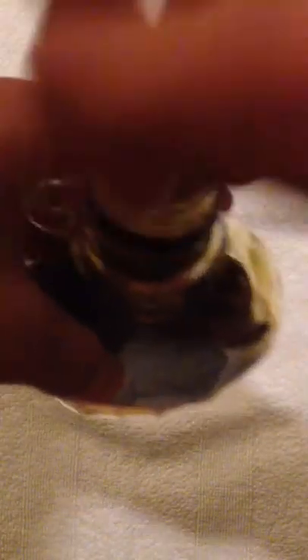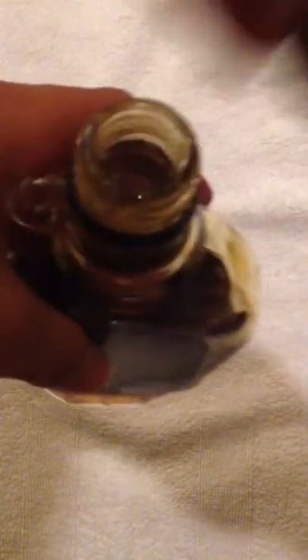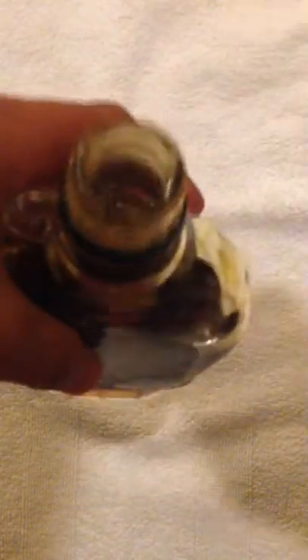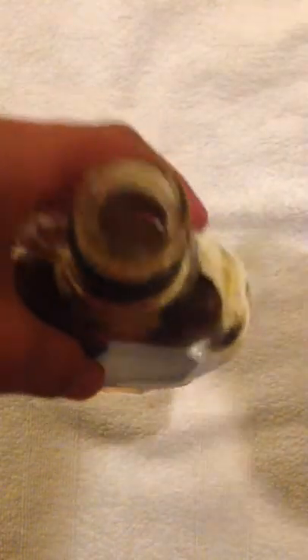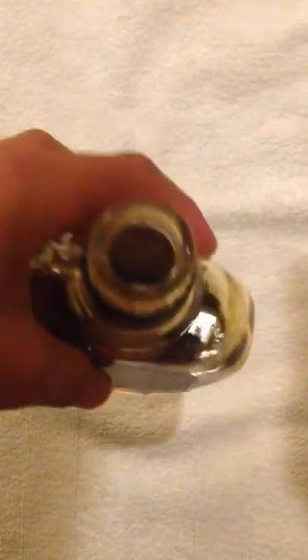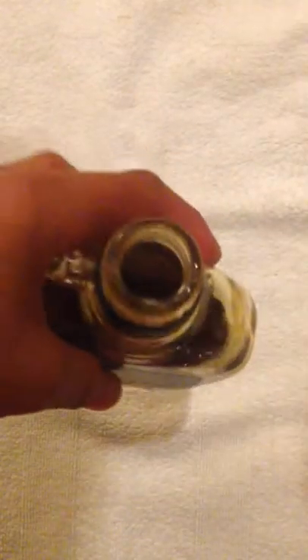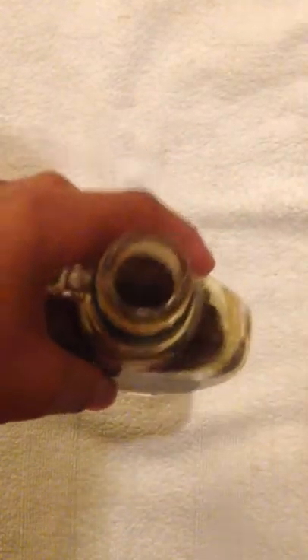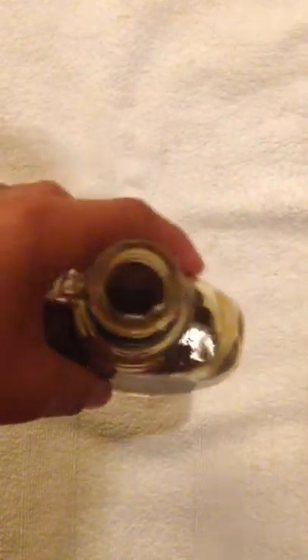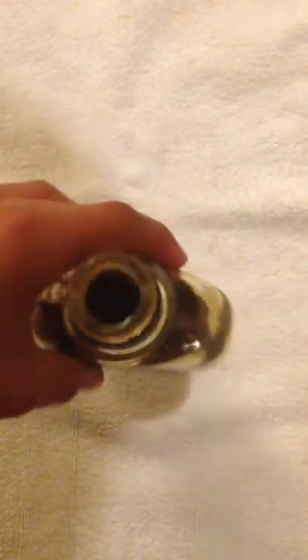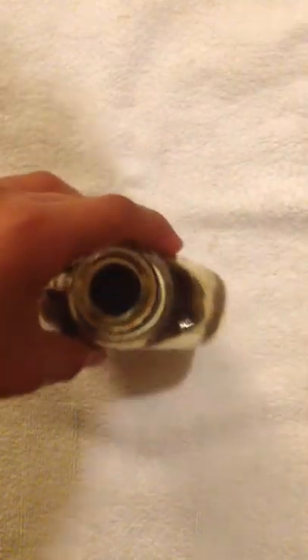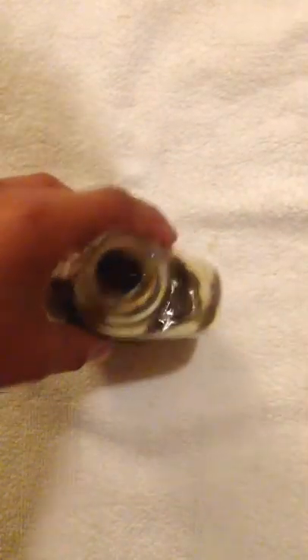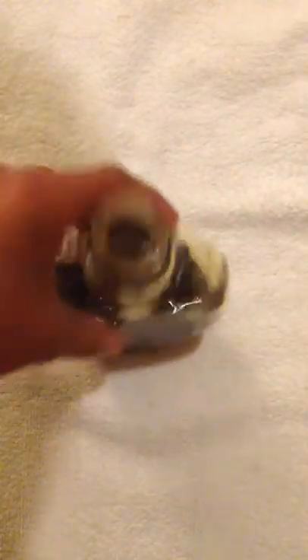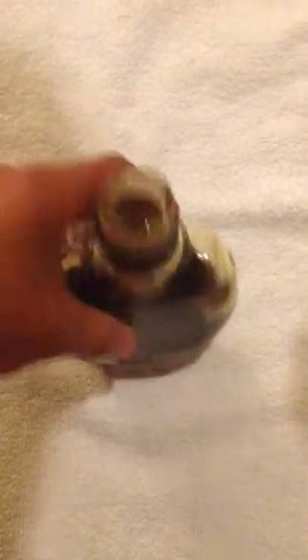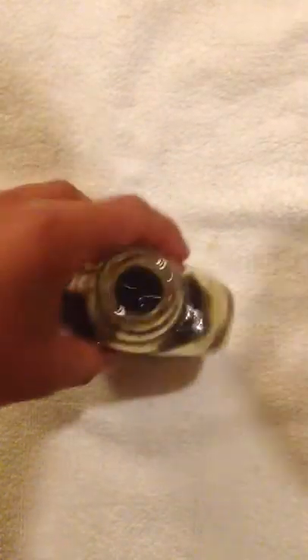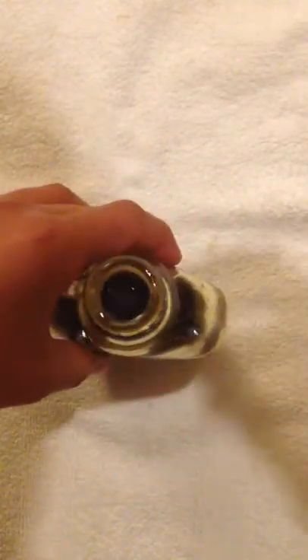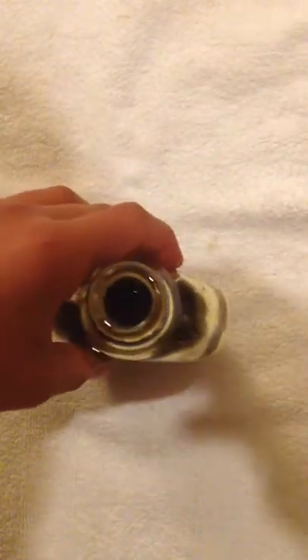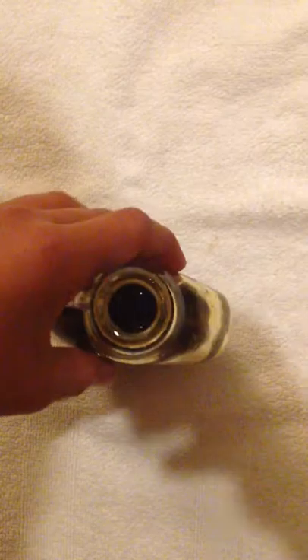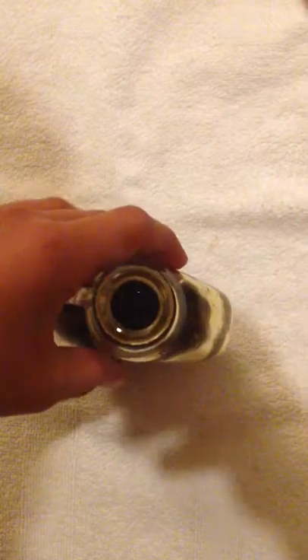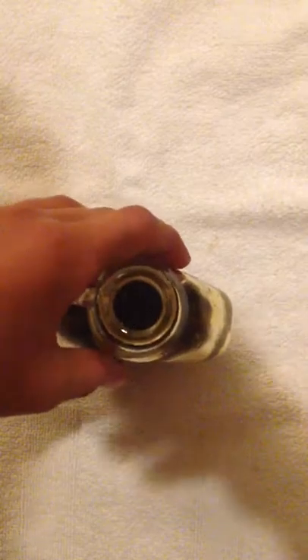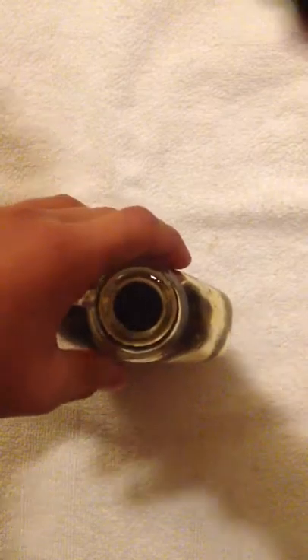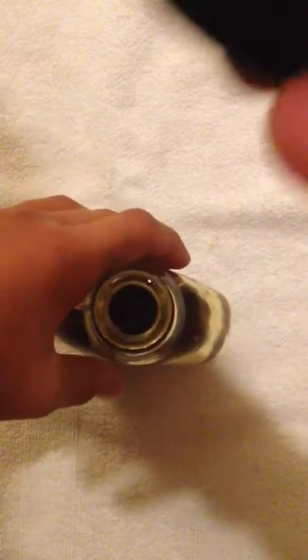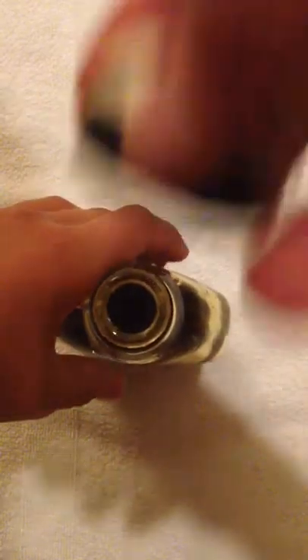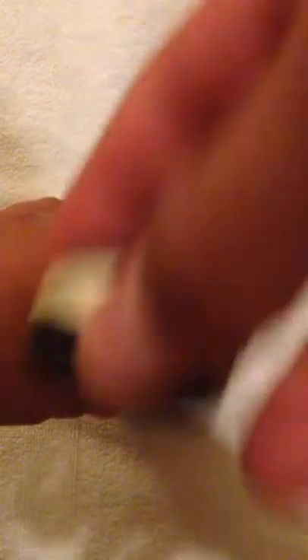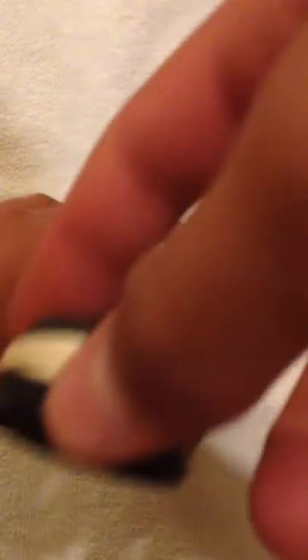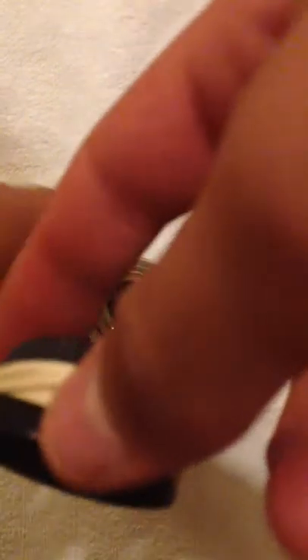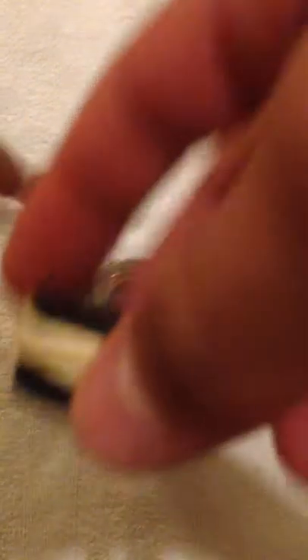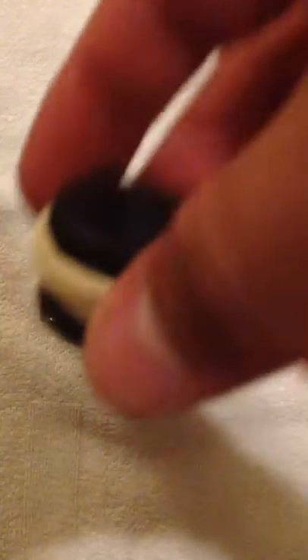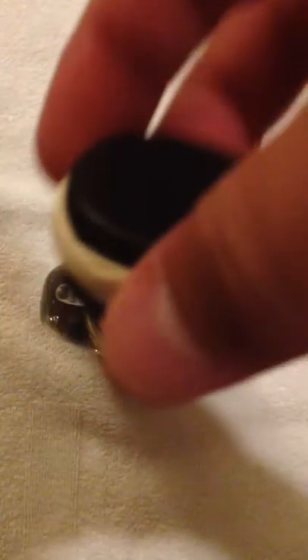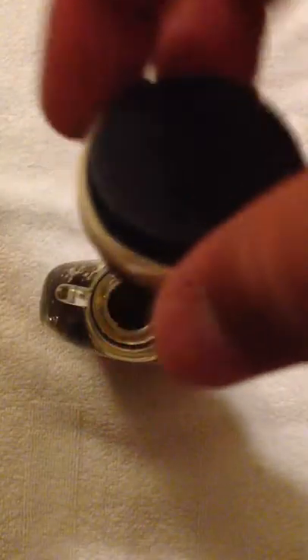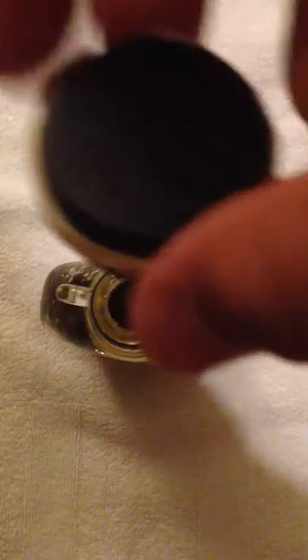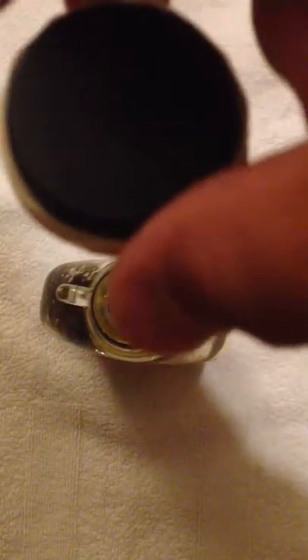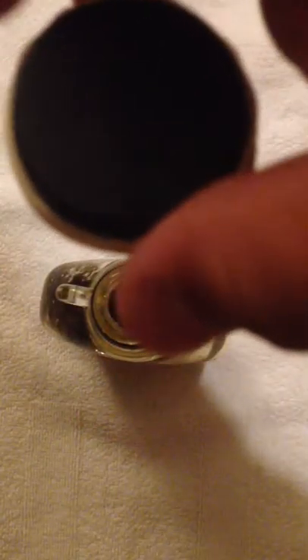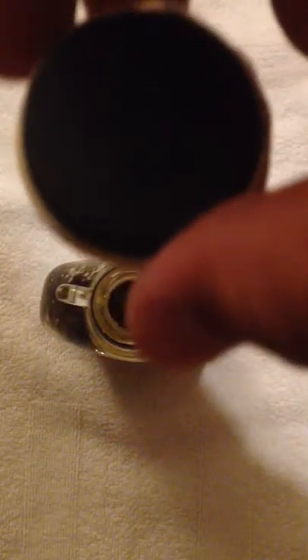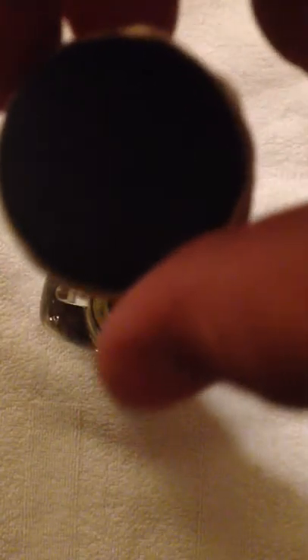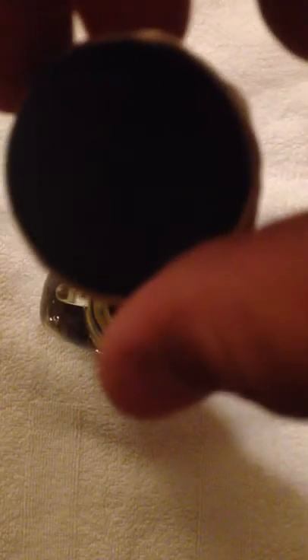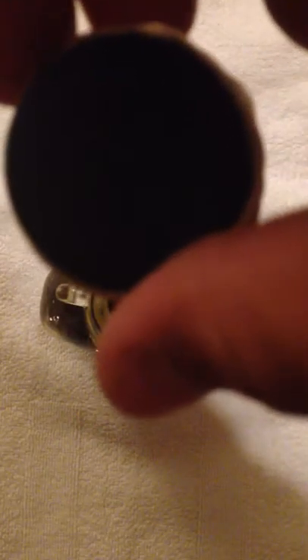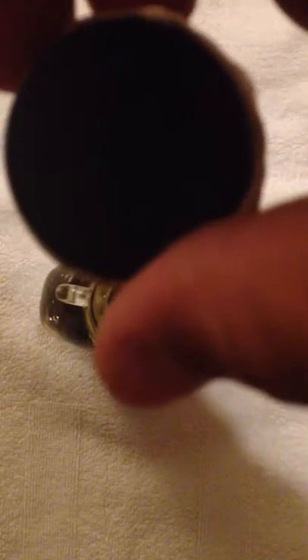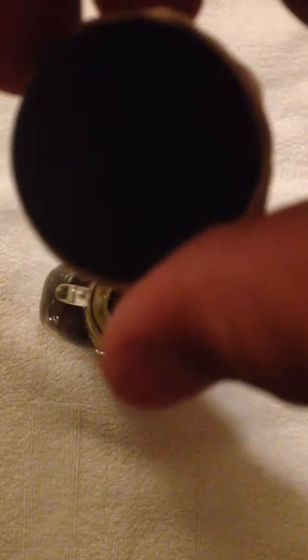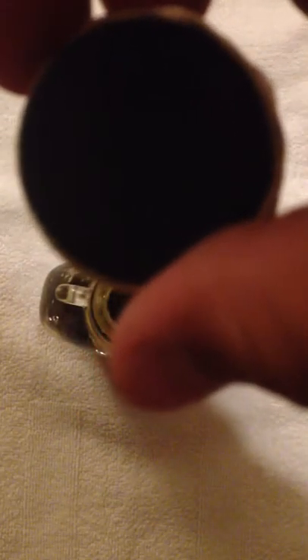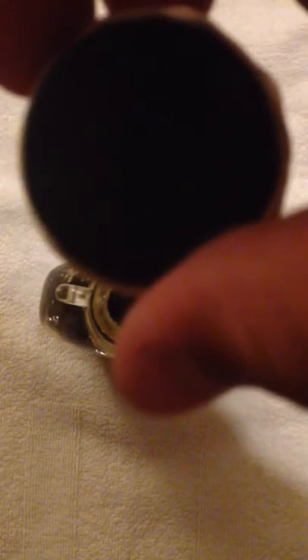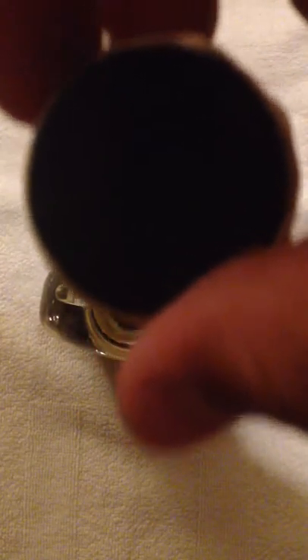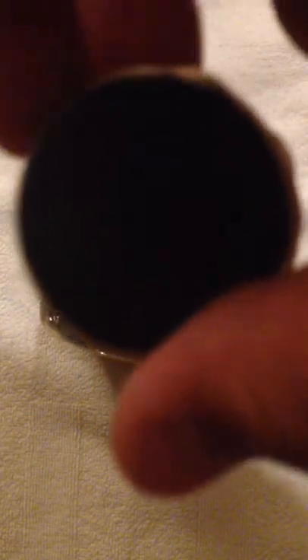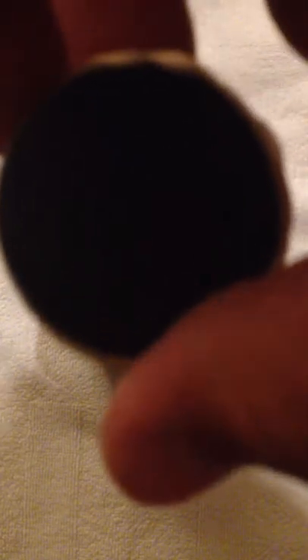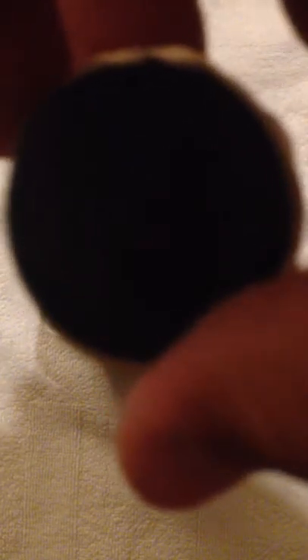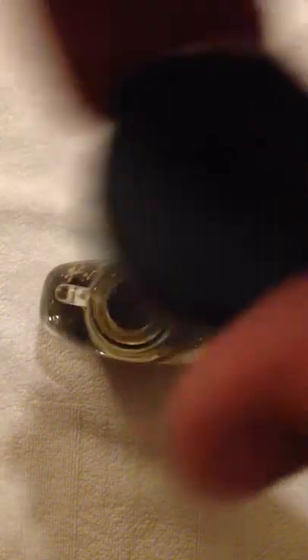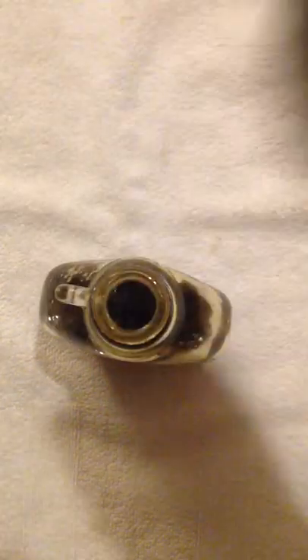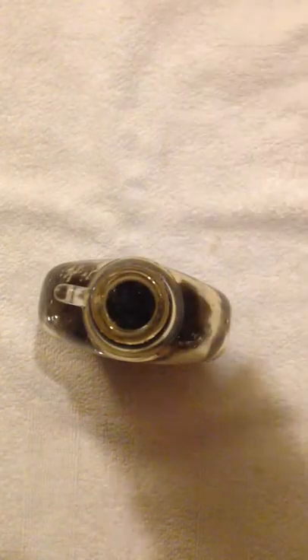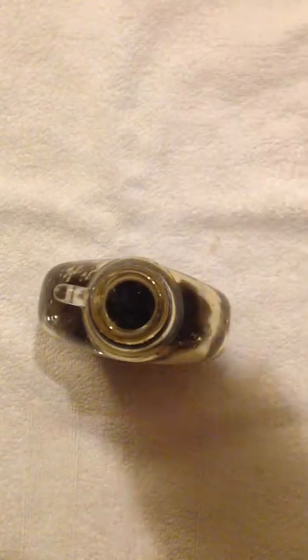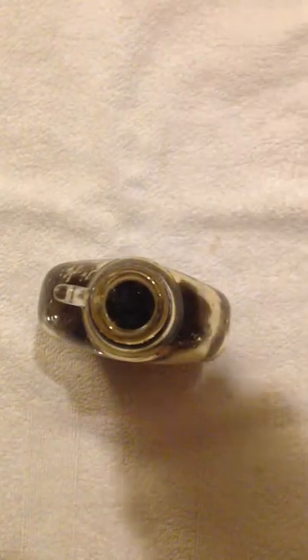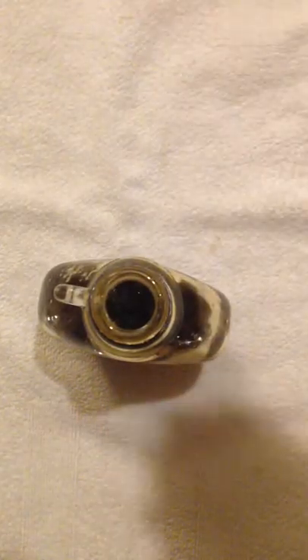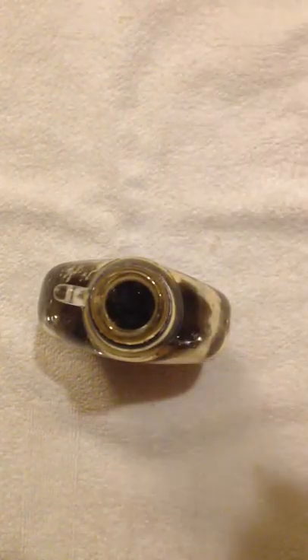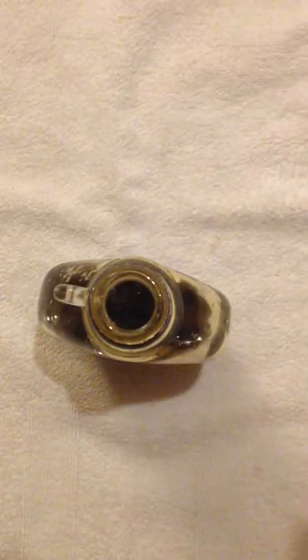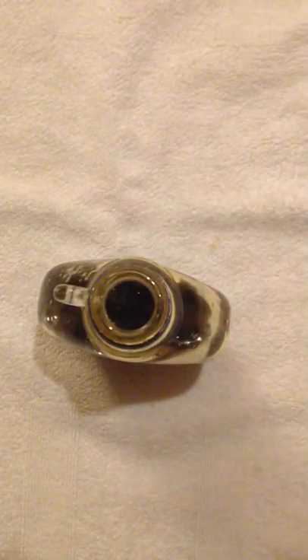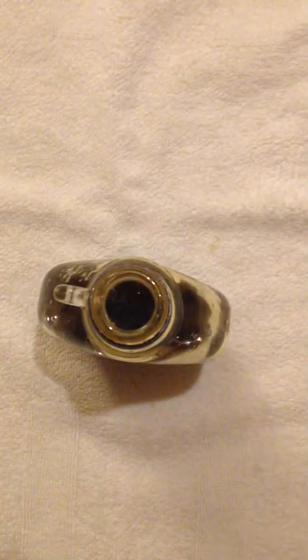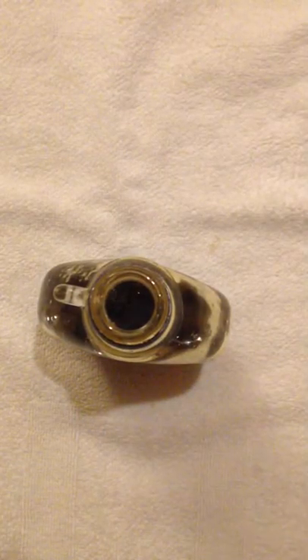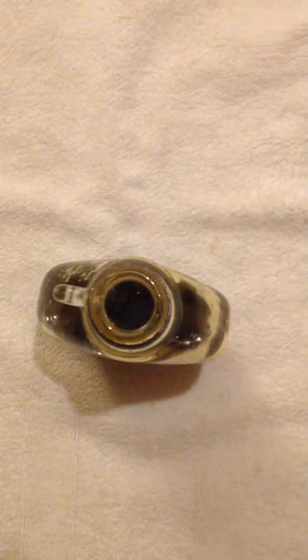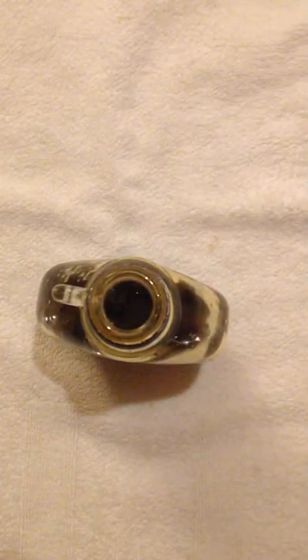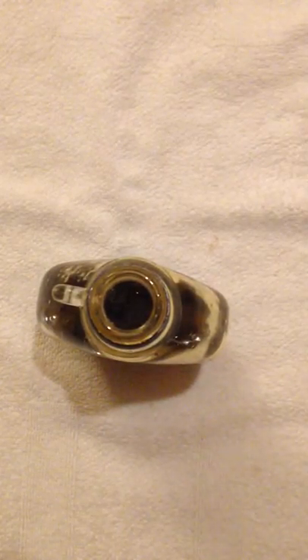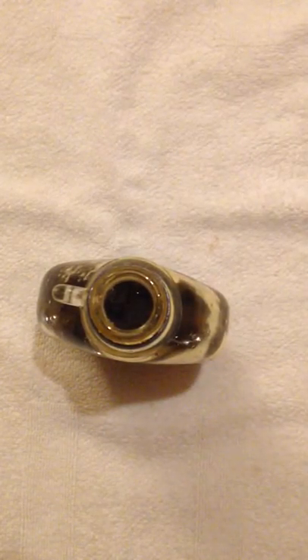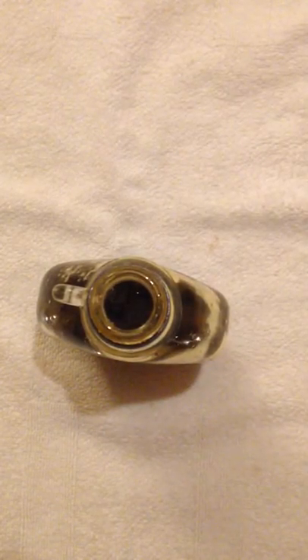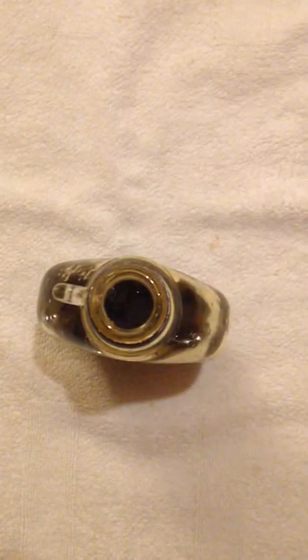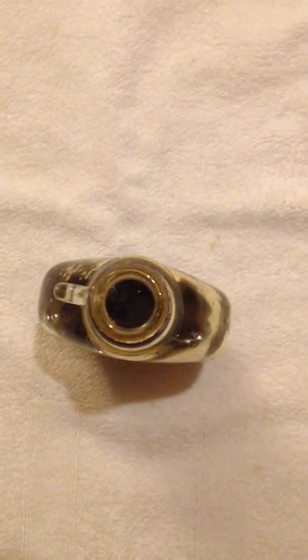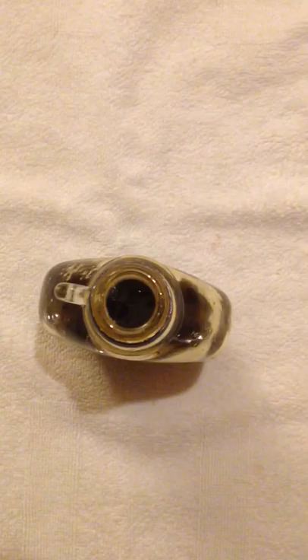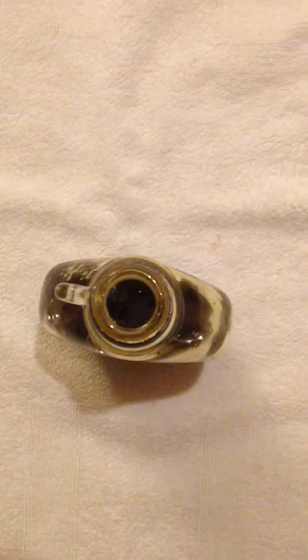And that's how you open containers with screw-on lids. Please like this video and subscribe to my YouTube channel. Thank you.